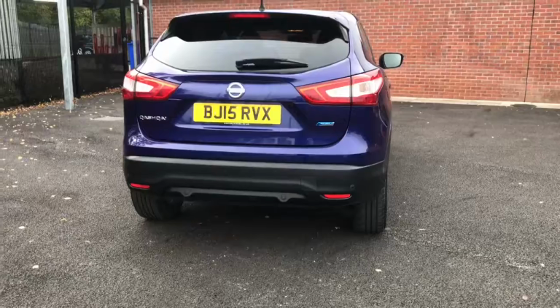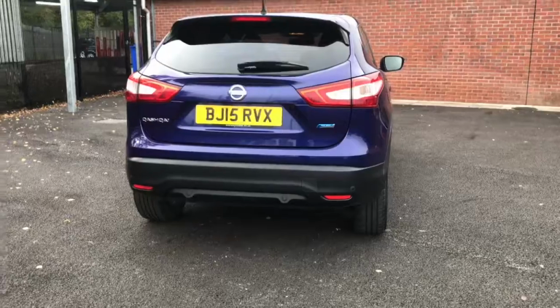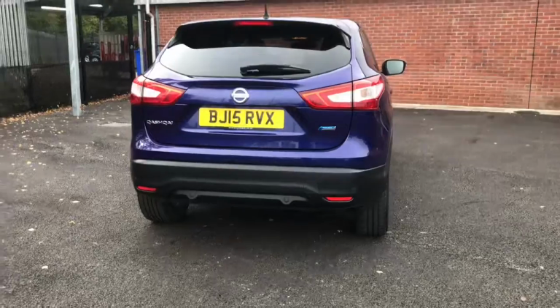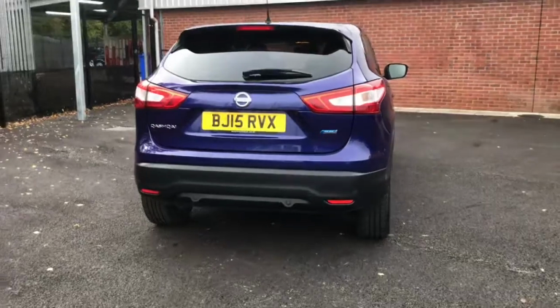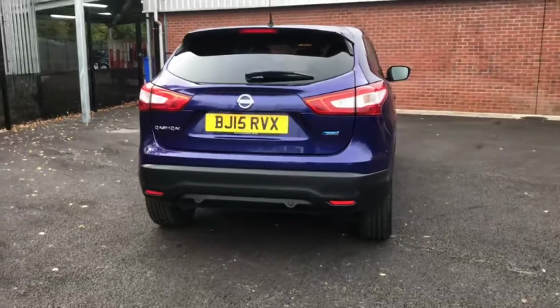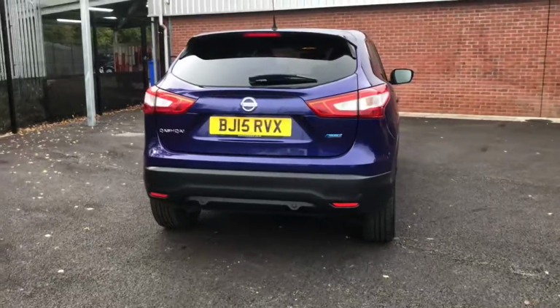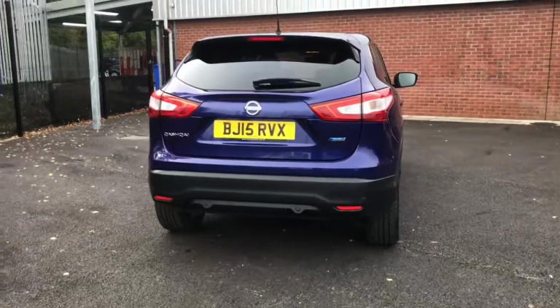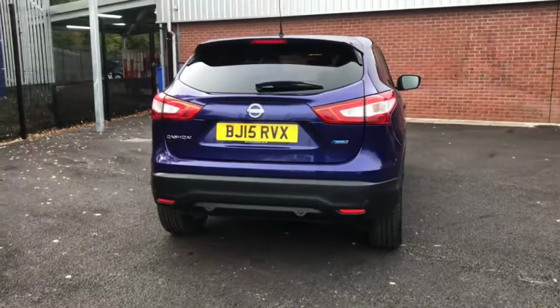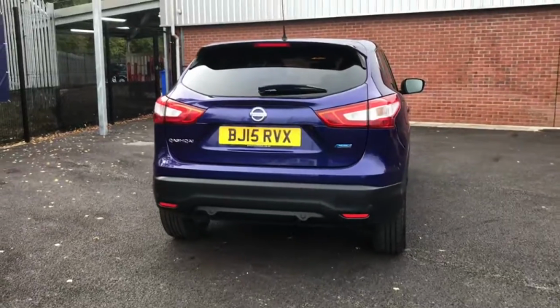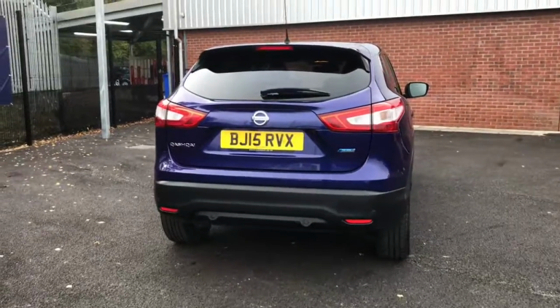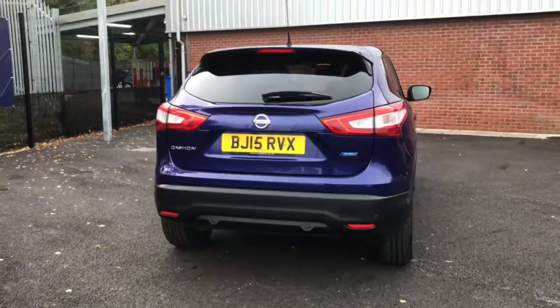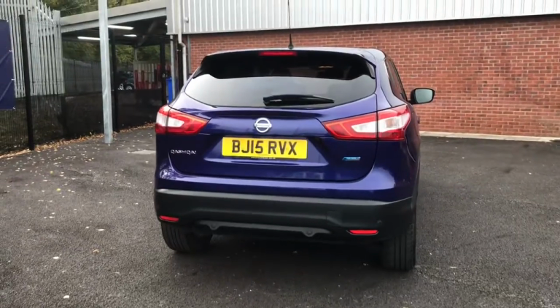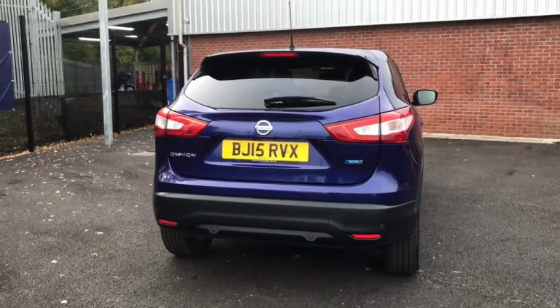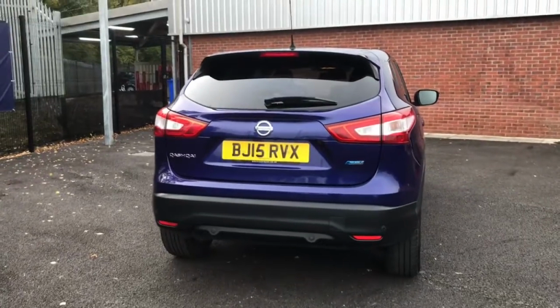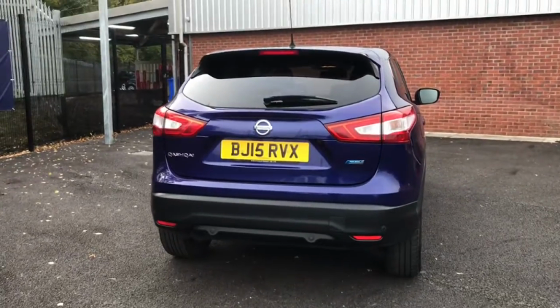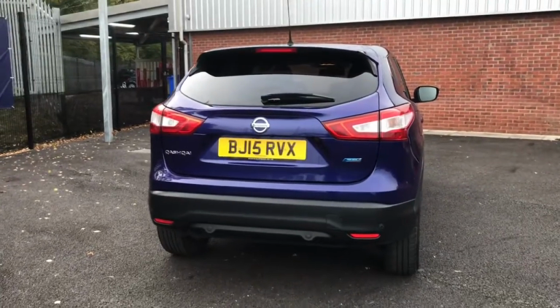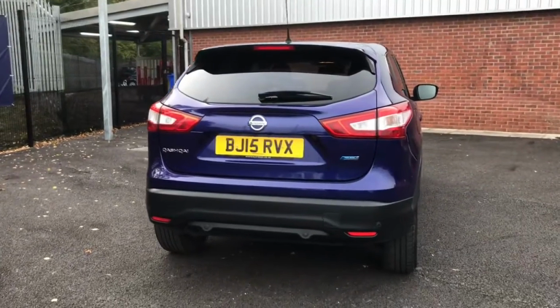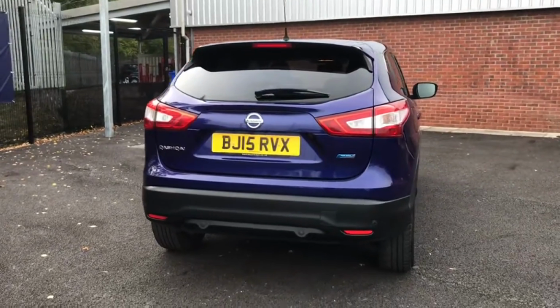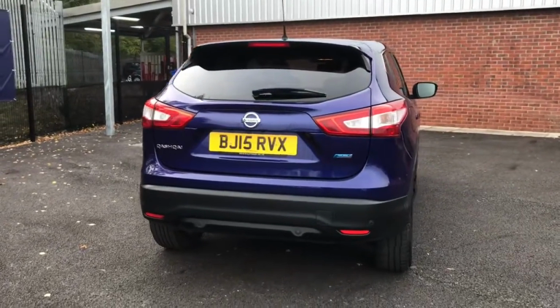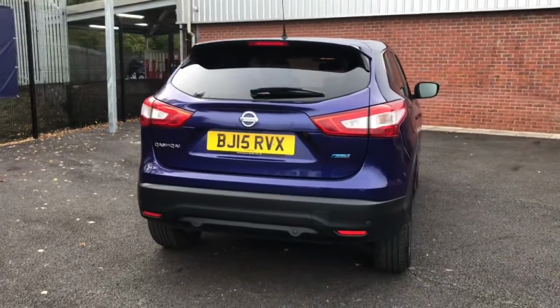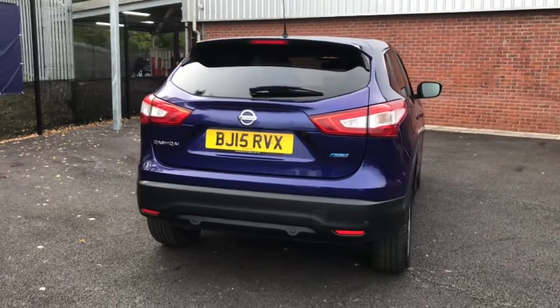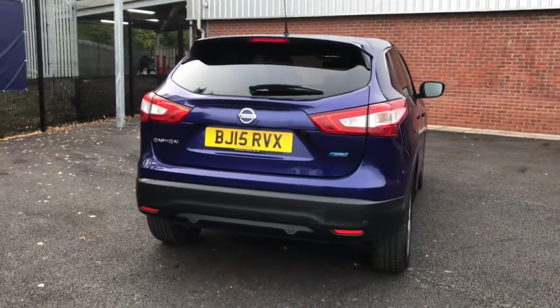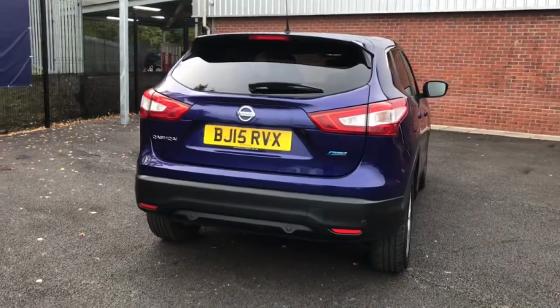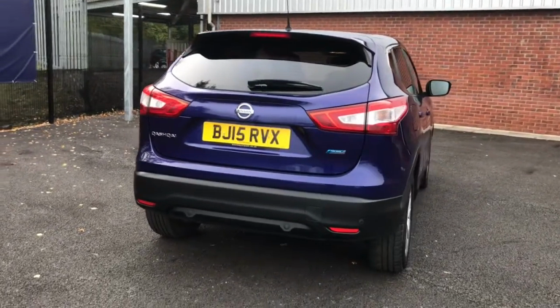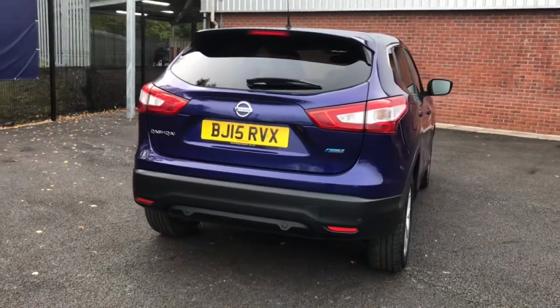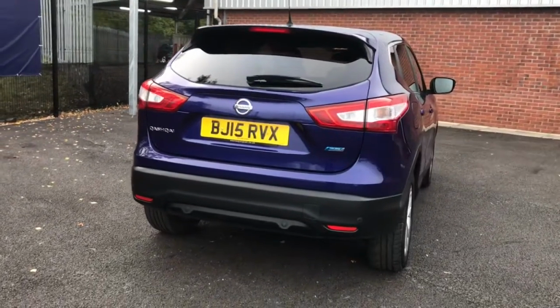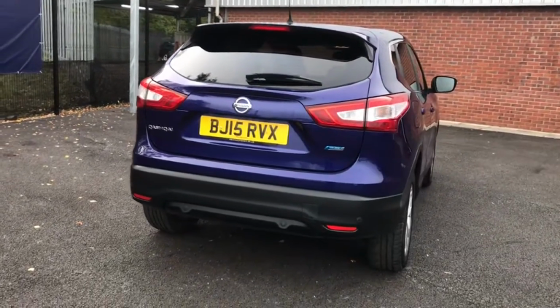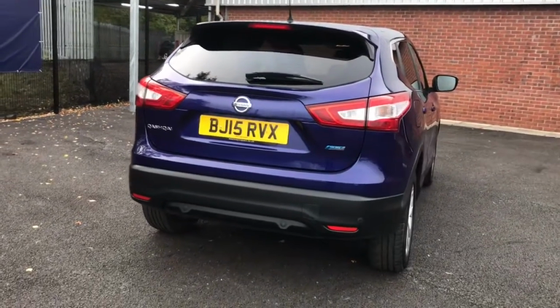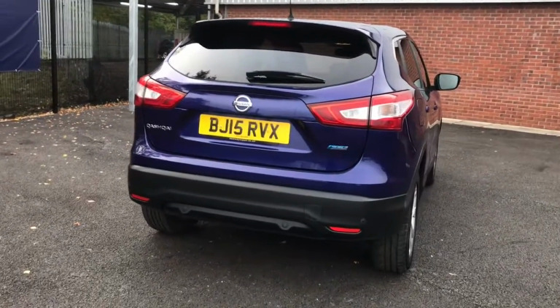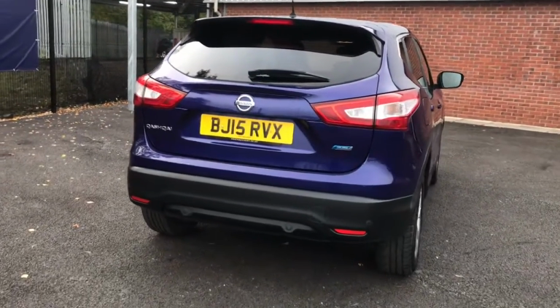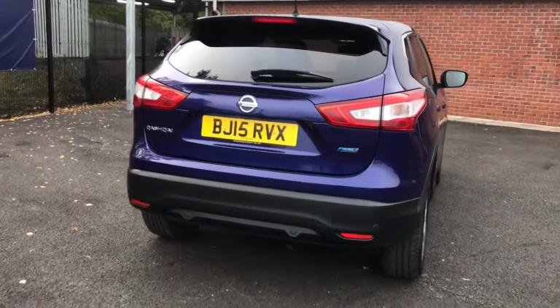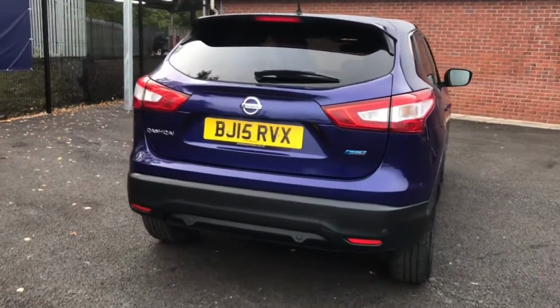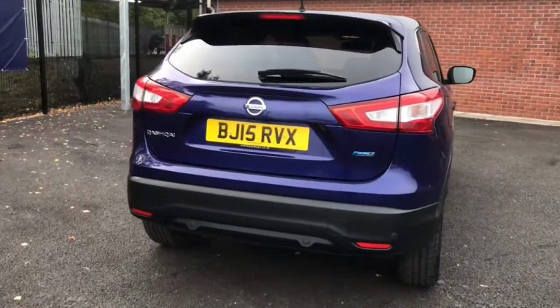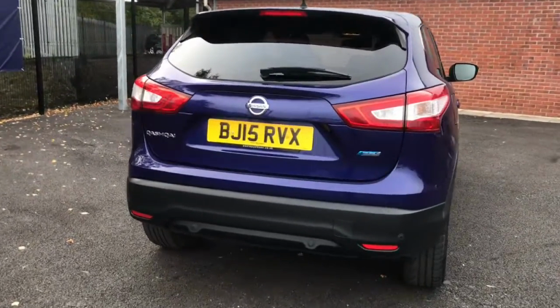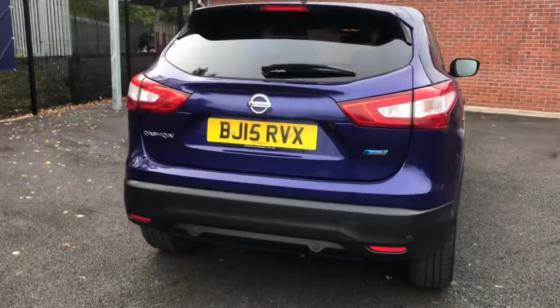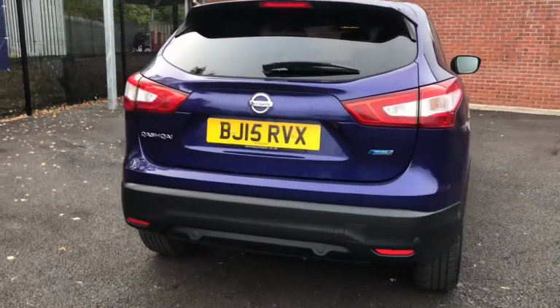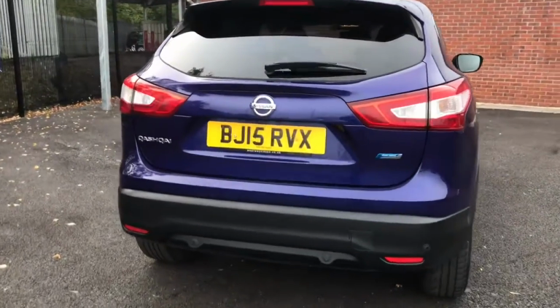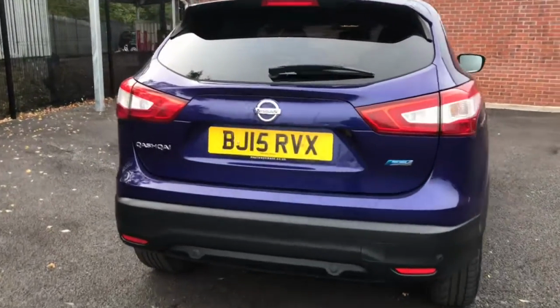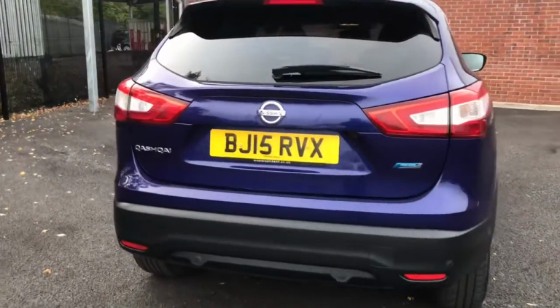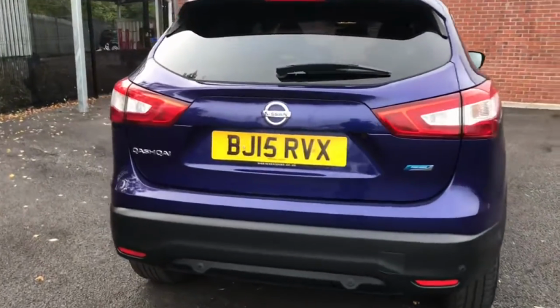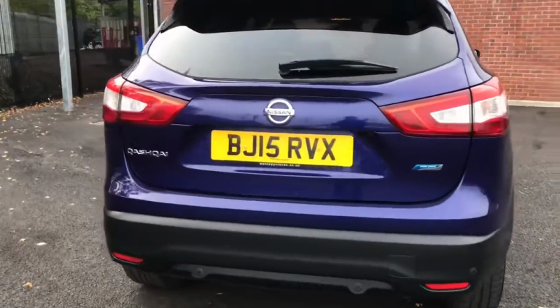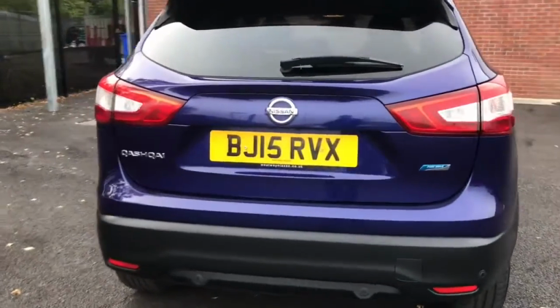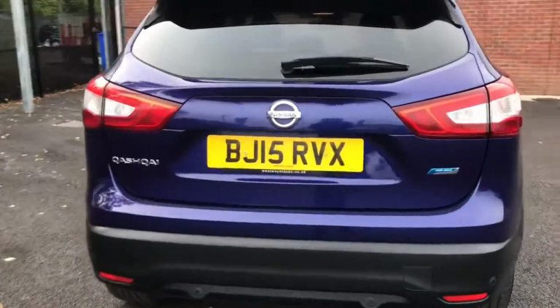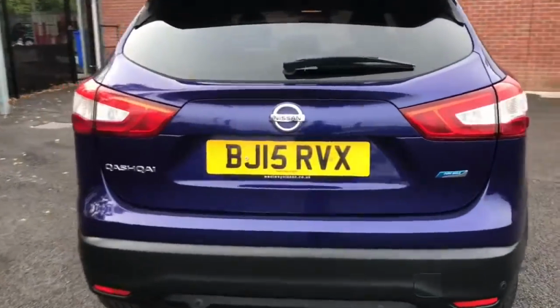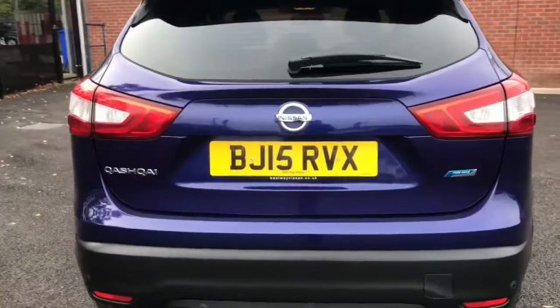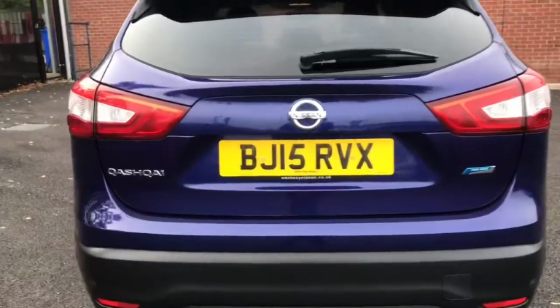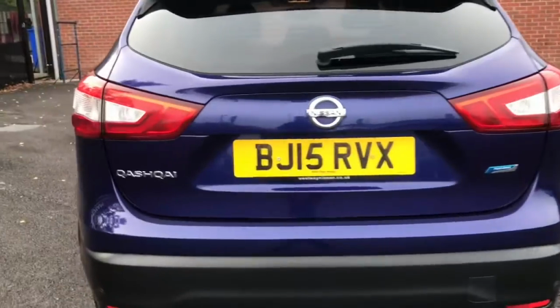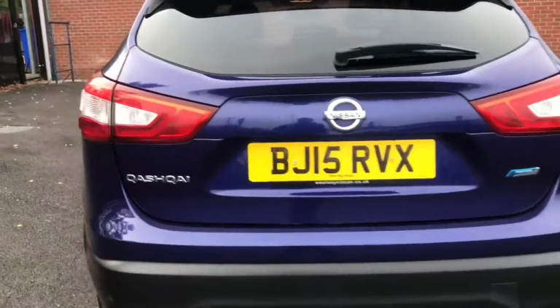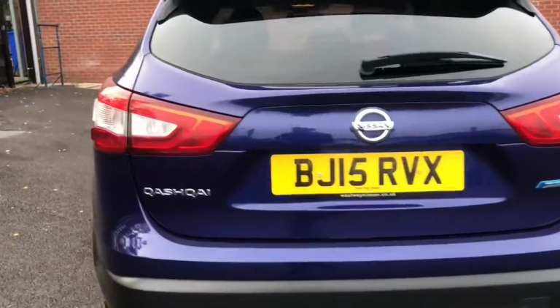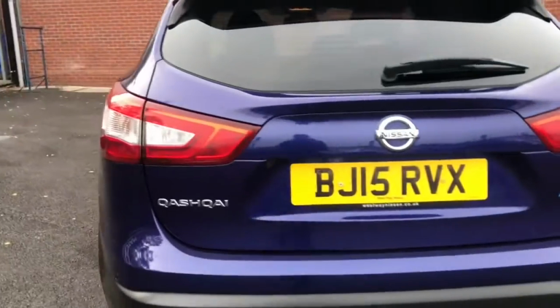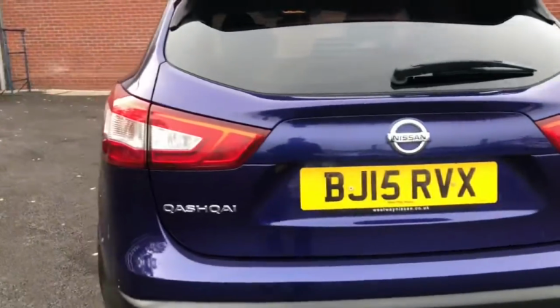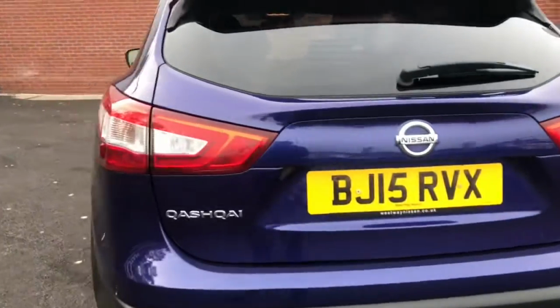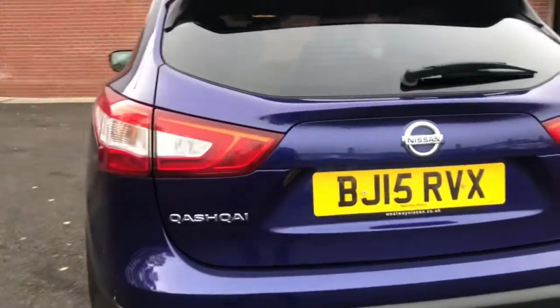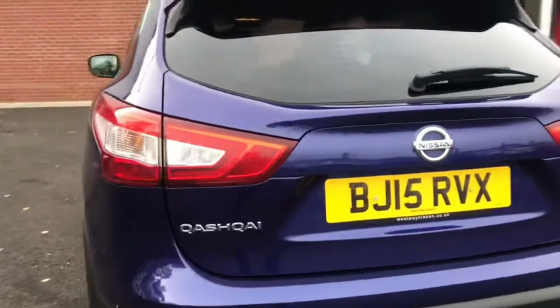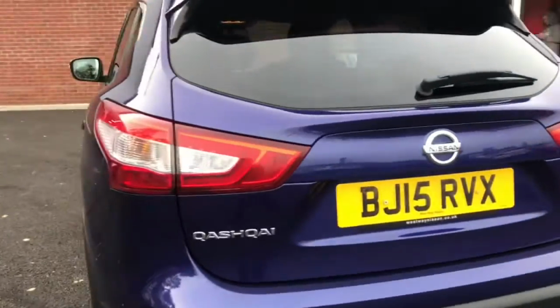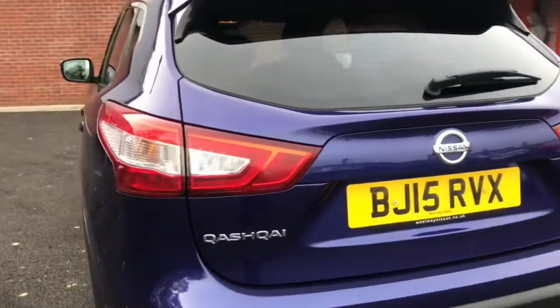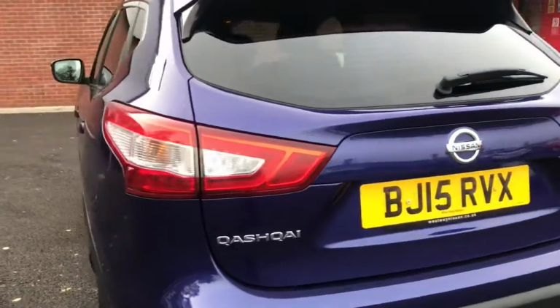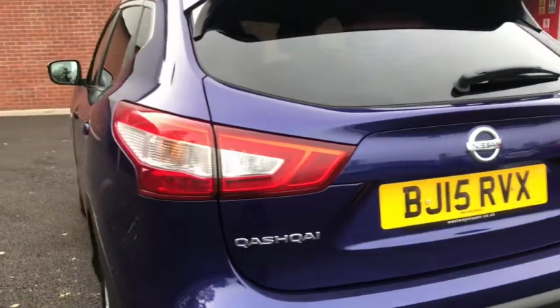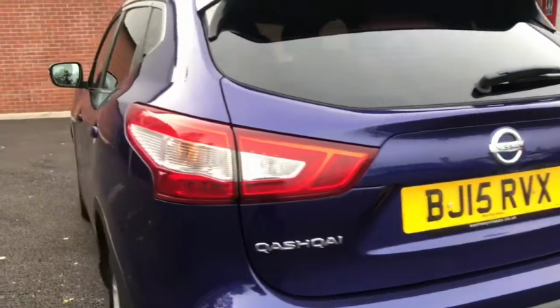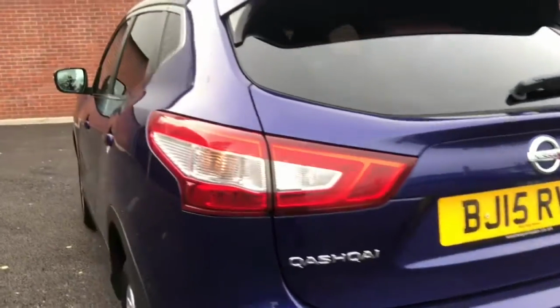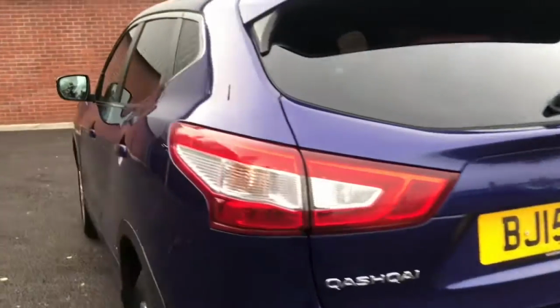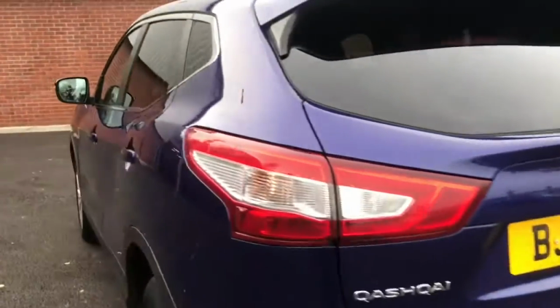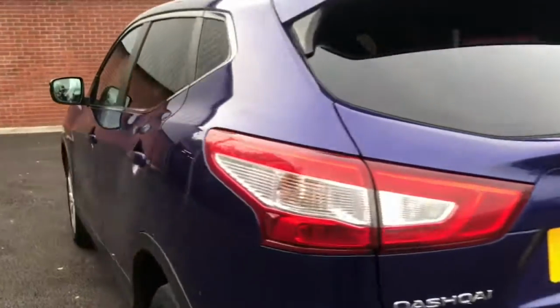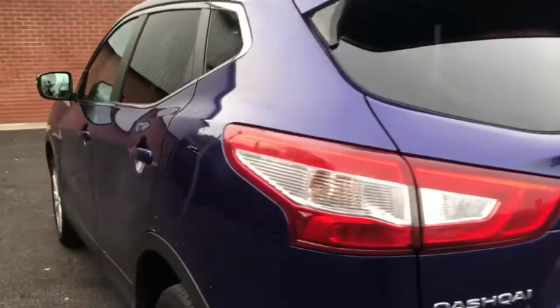Hello and welcome to Motor Match Bolton. Here we have this stunning Nissan Qashqai in the Pure White.